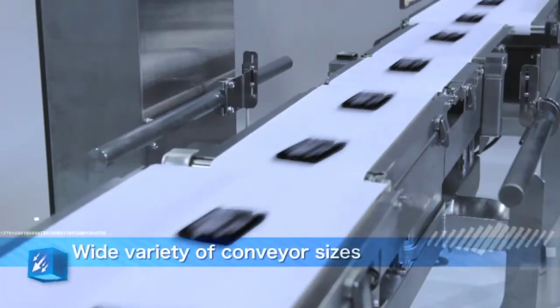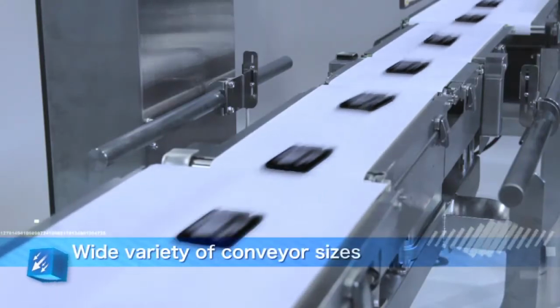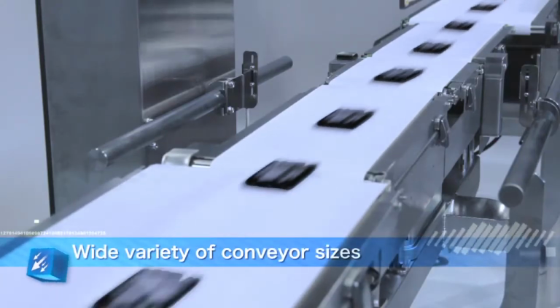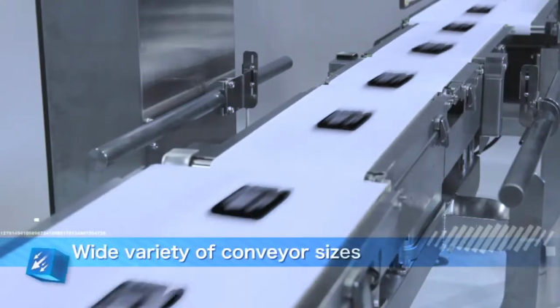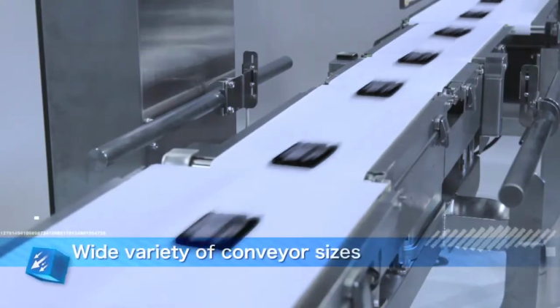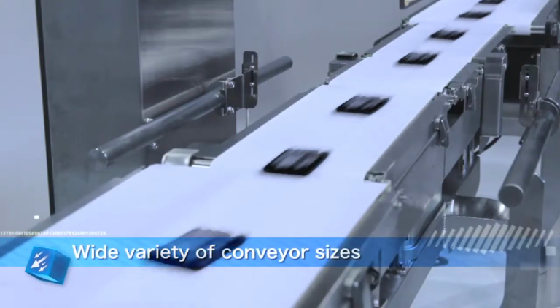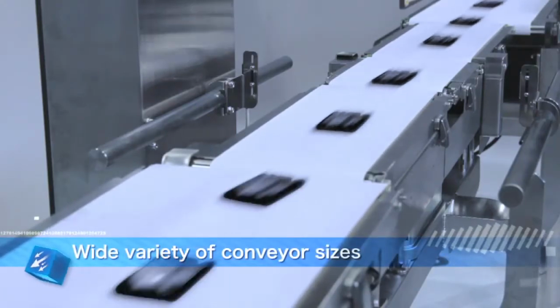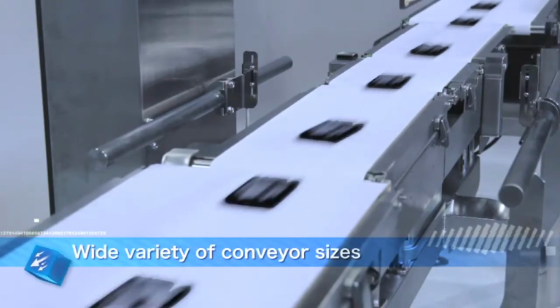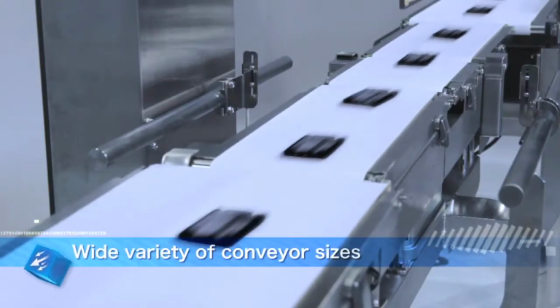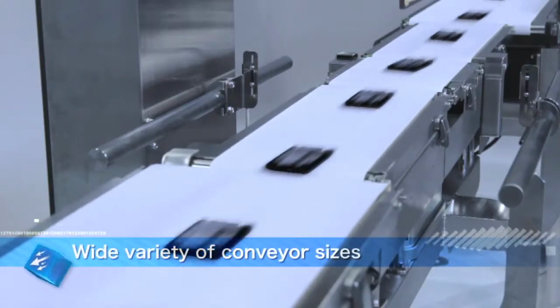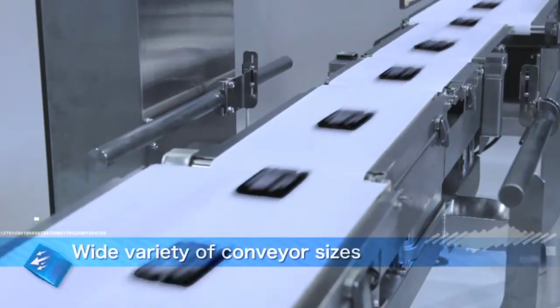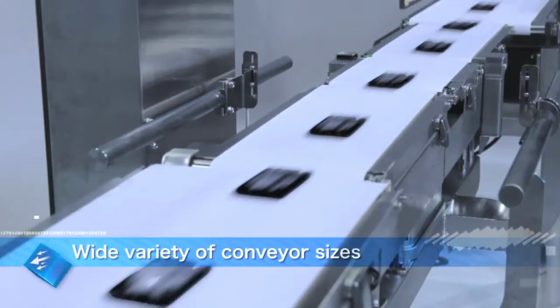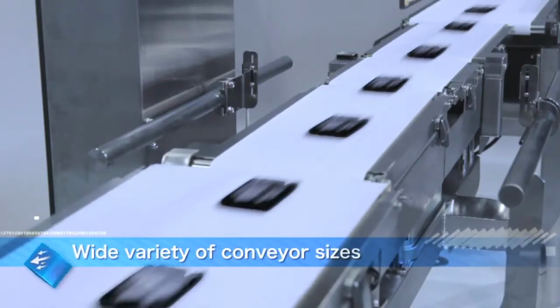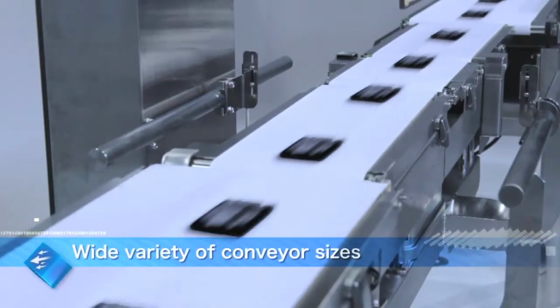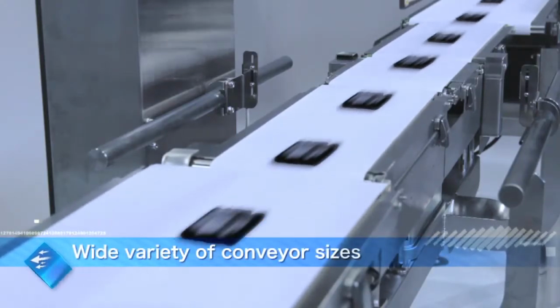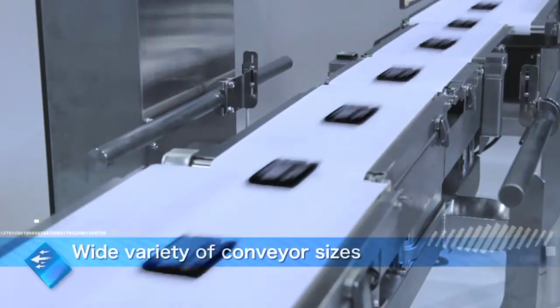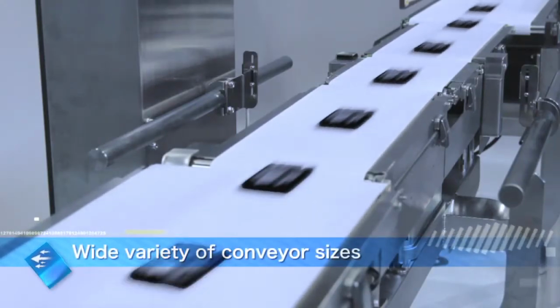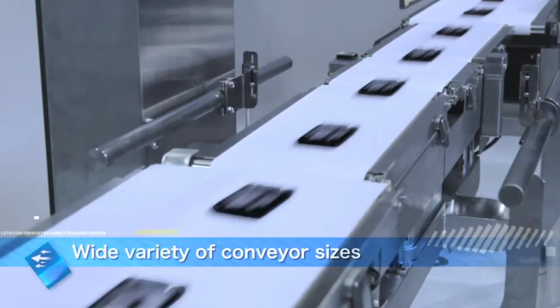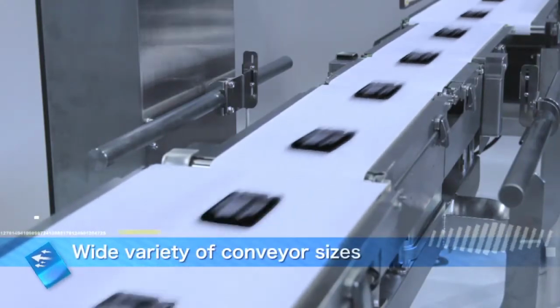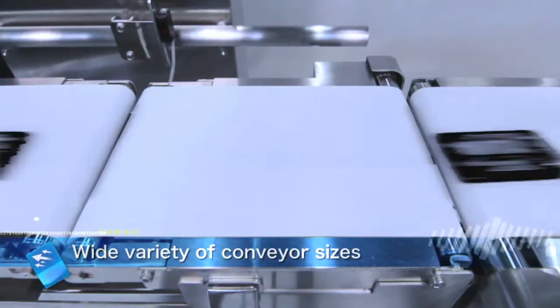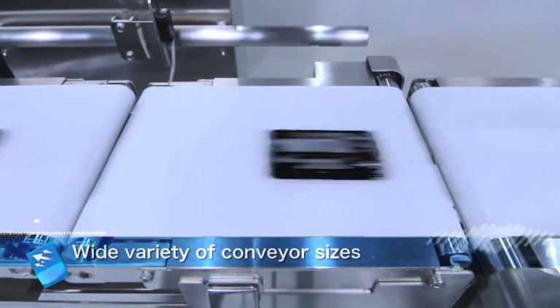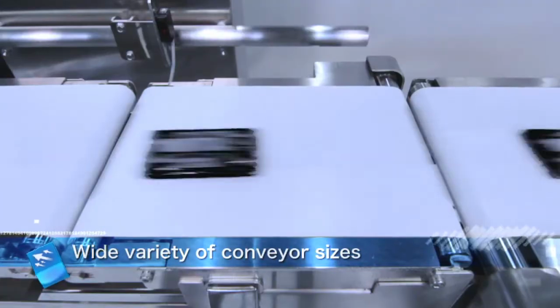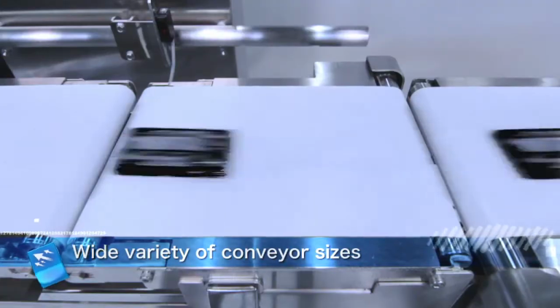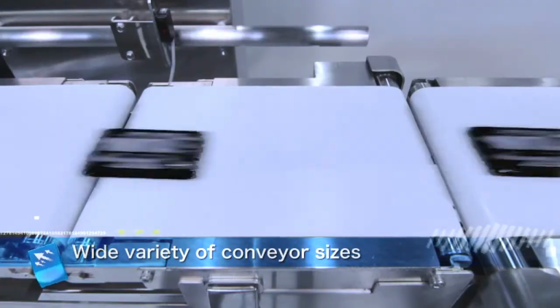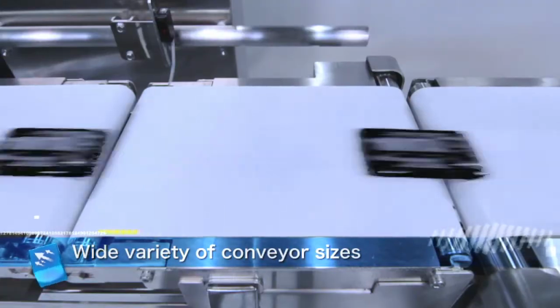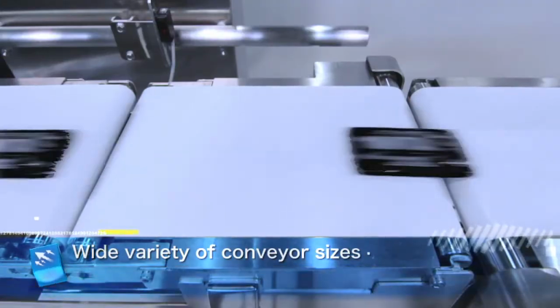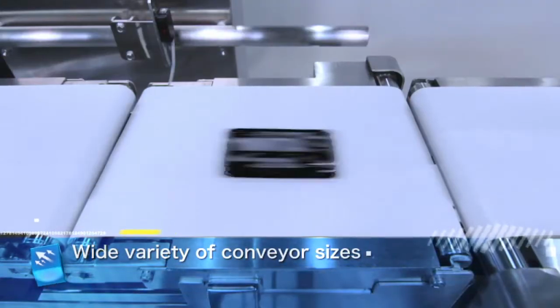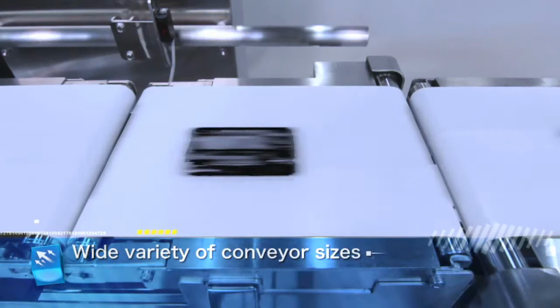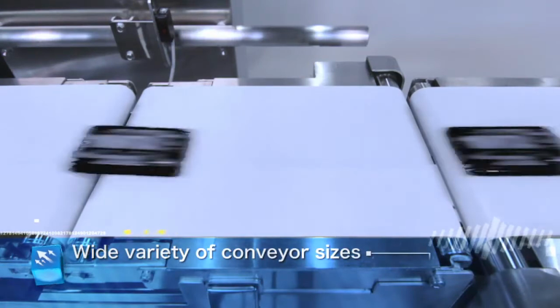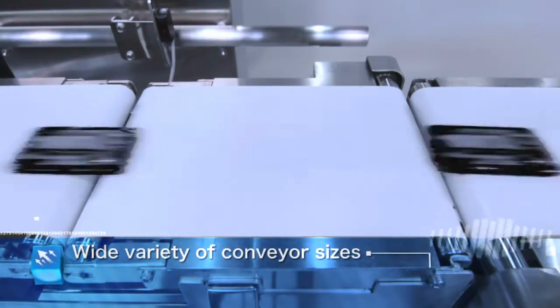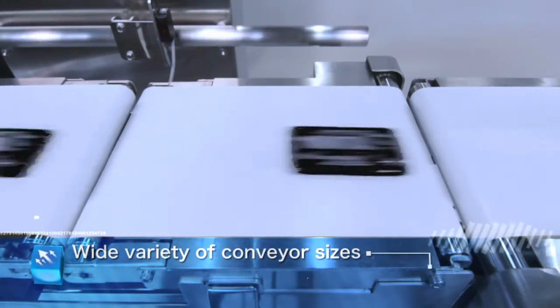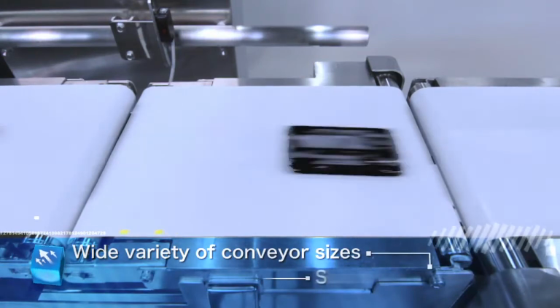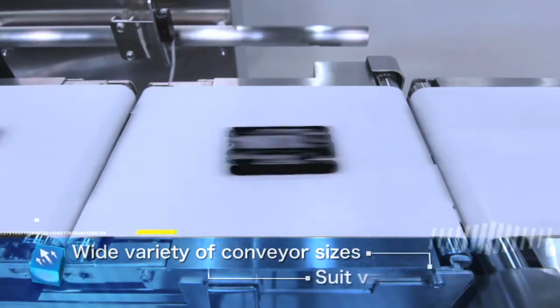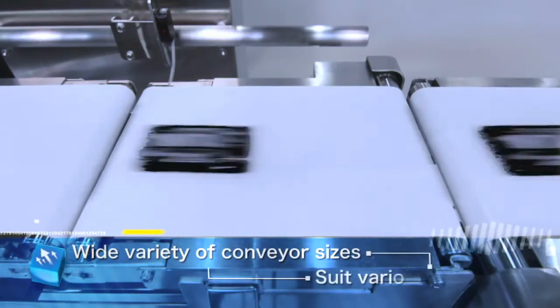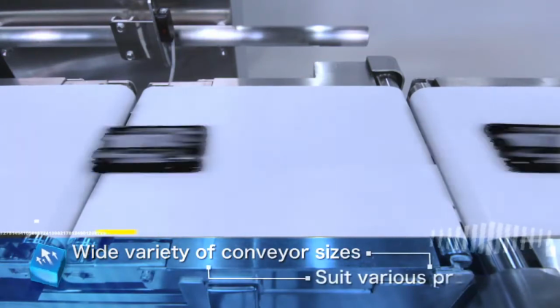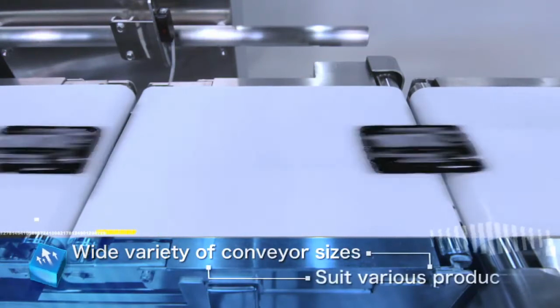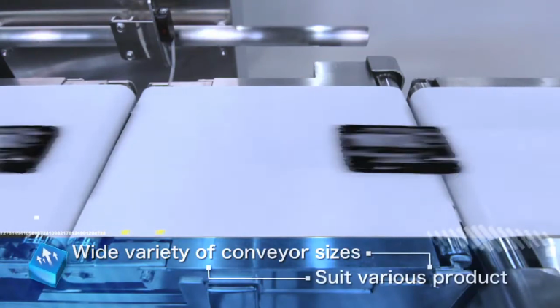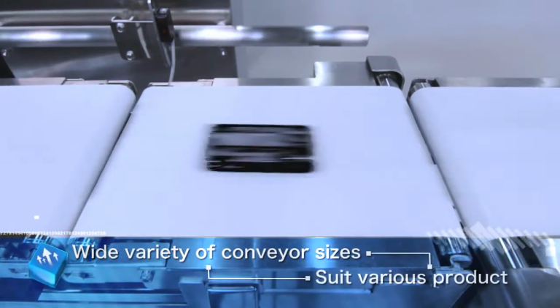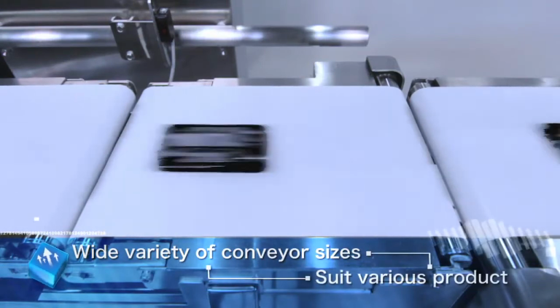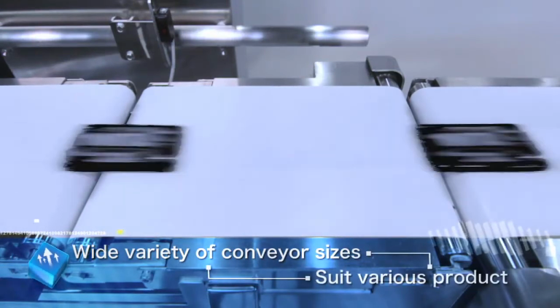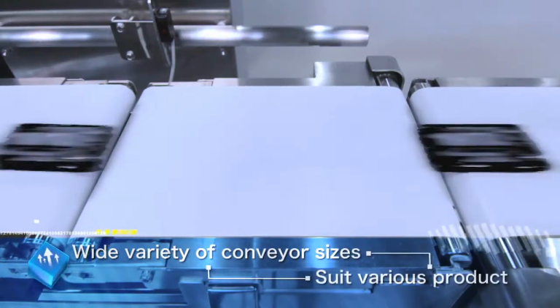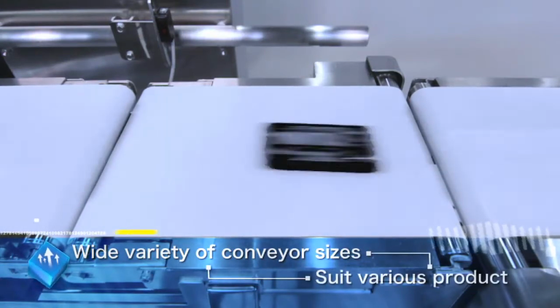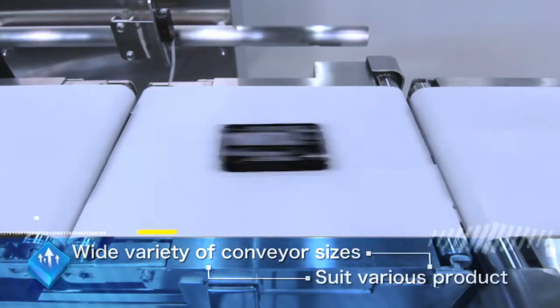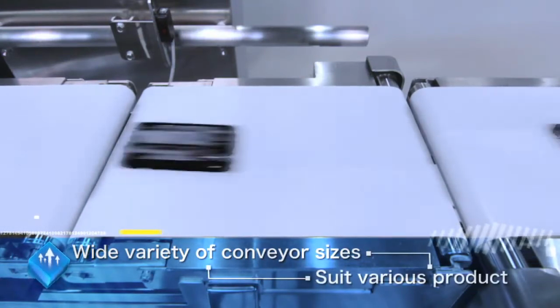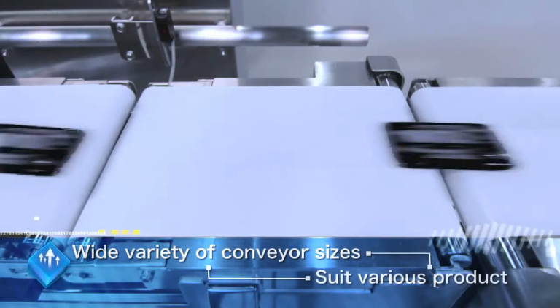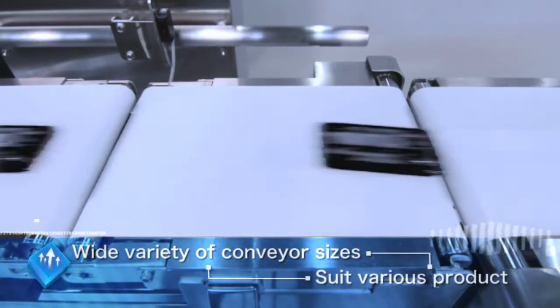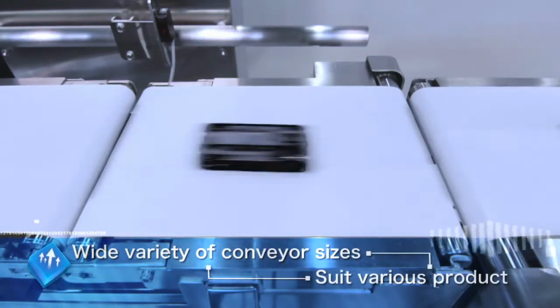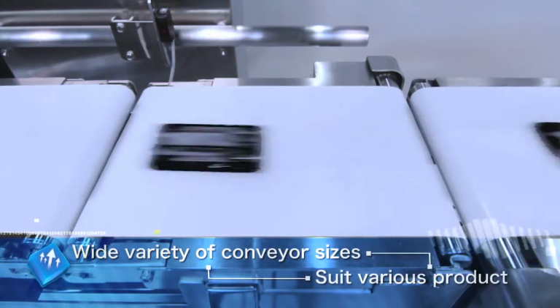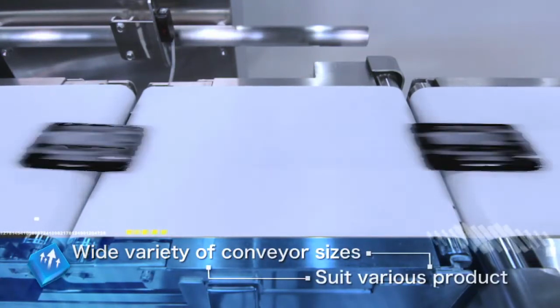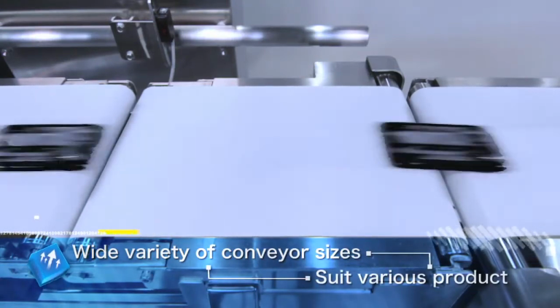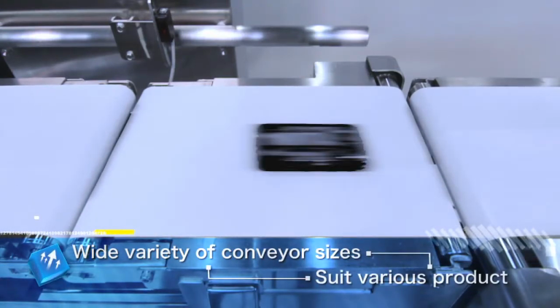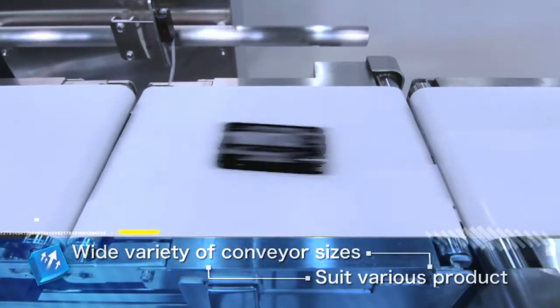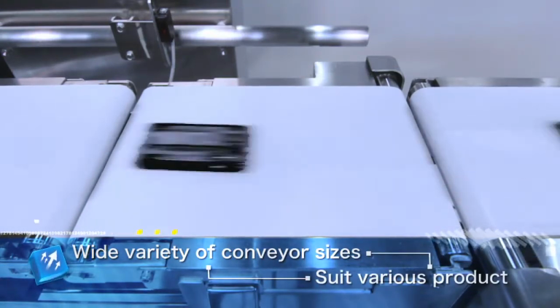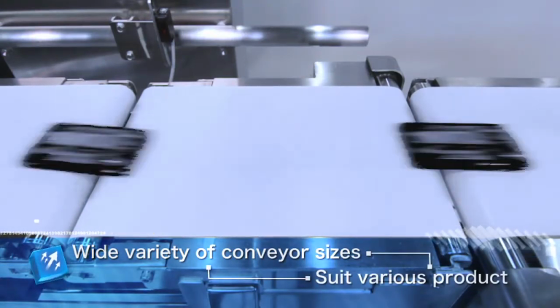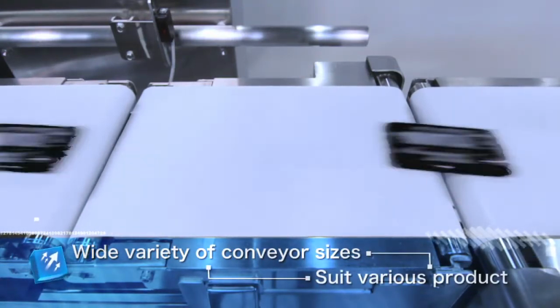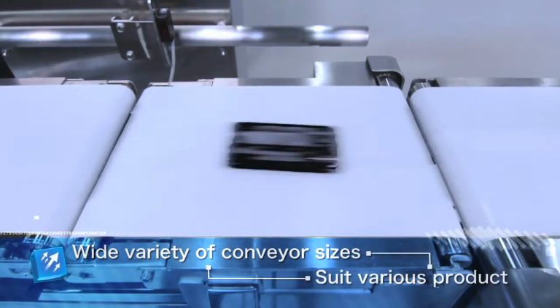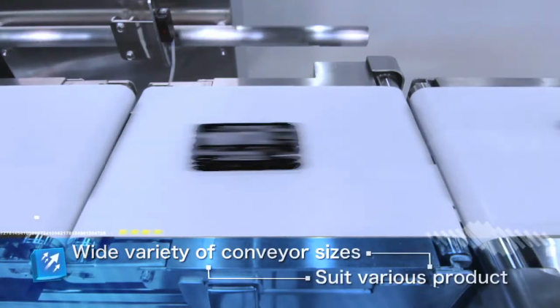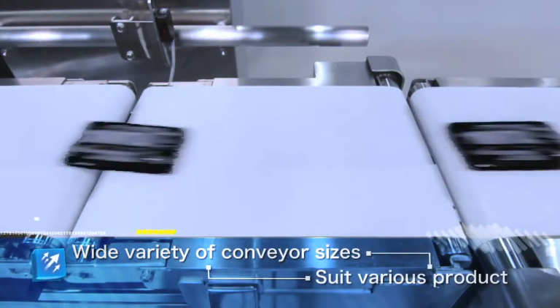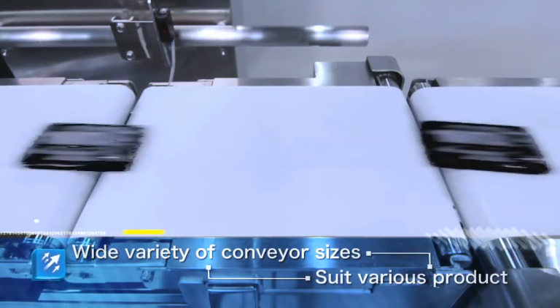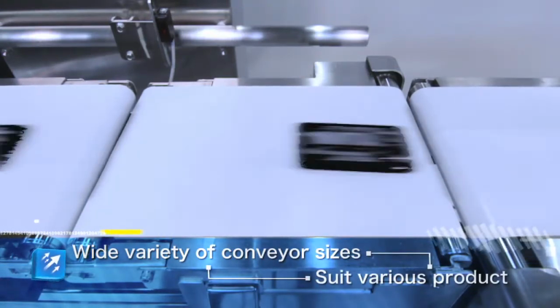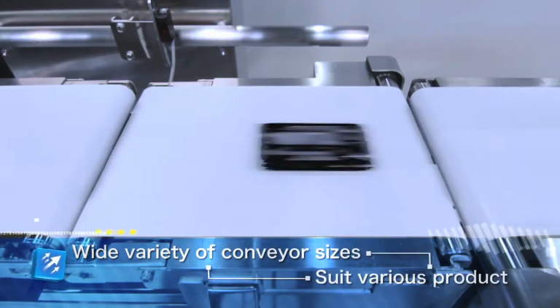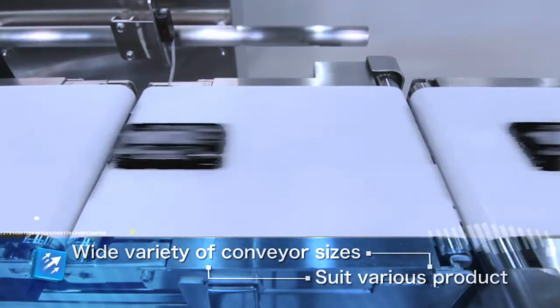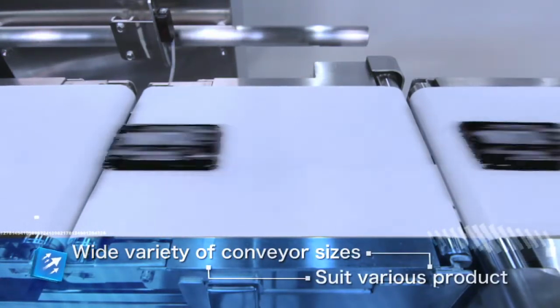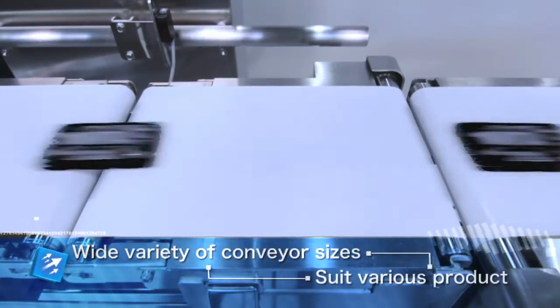A wide variety of in-feed and weighing conveyor sizes let you maximize speed and accuracy with an application-matched conveyor.